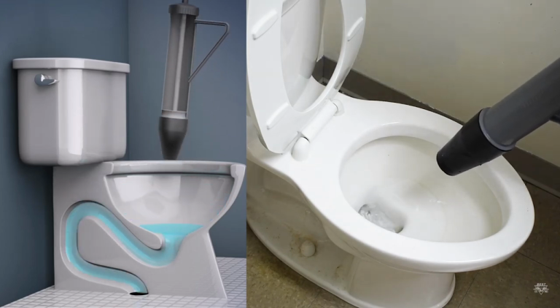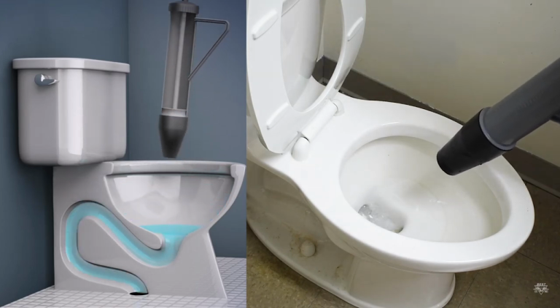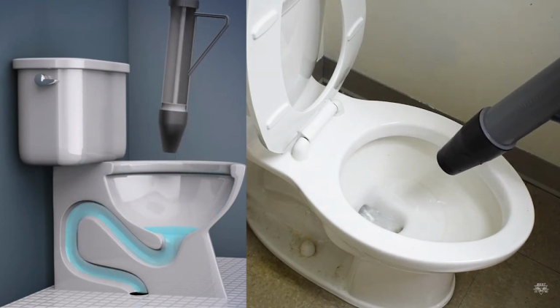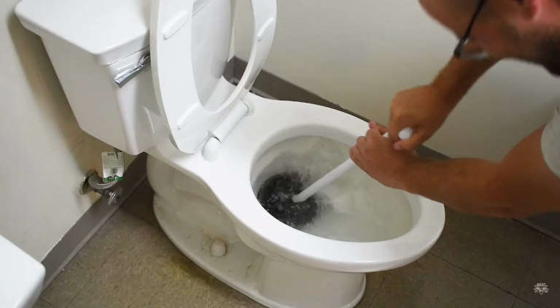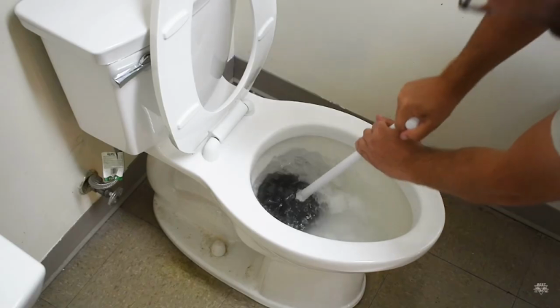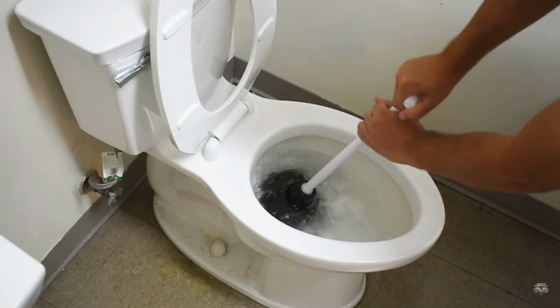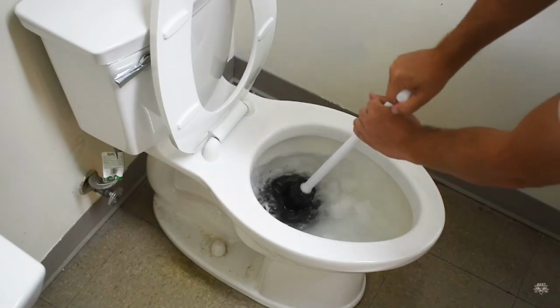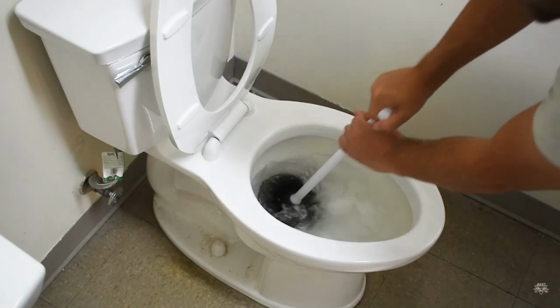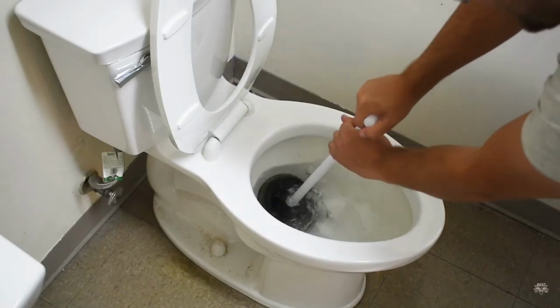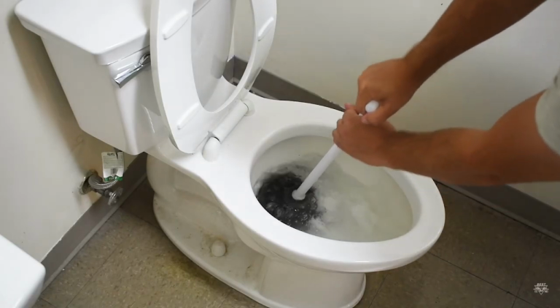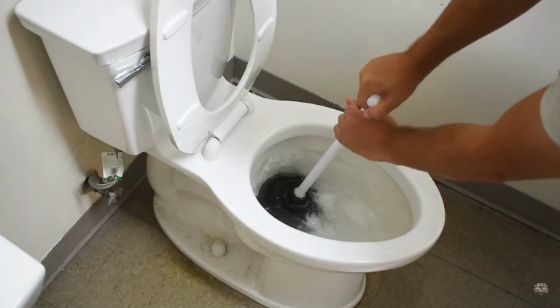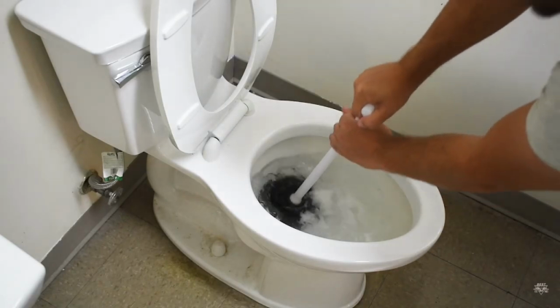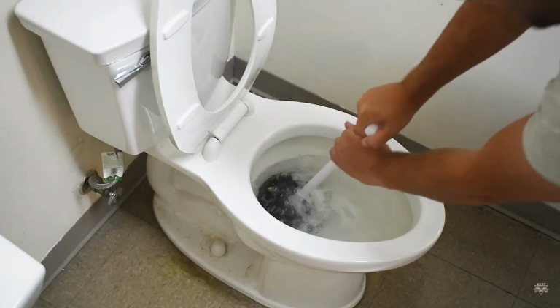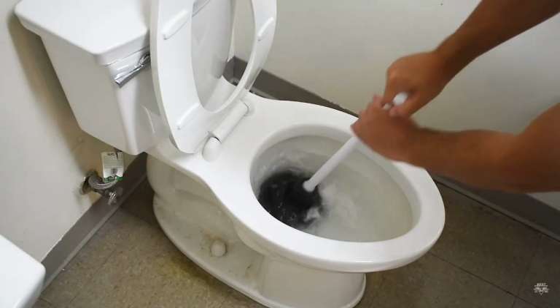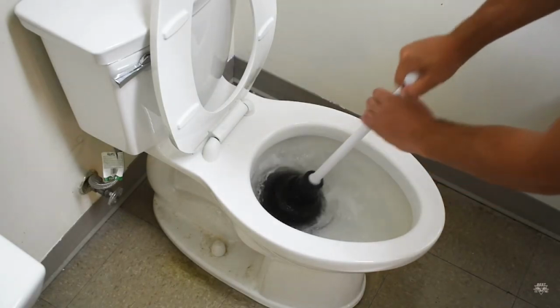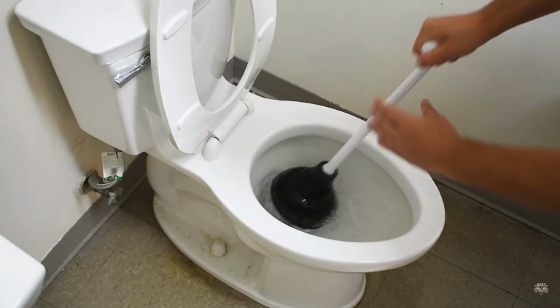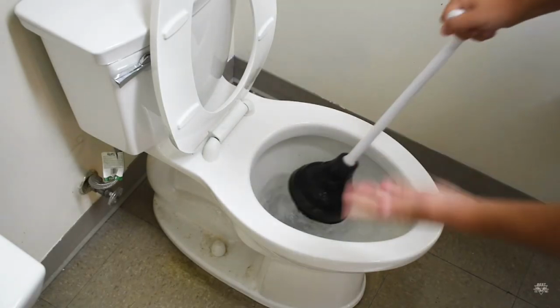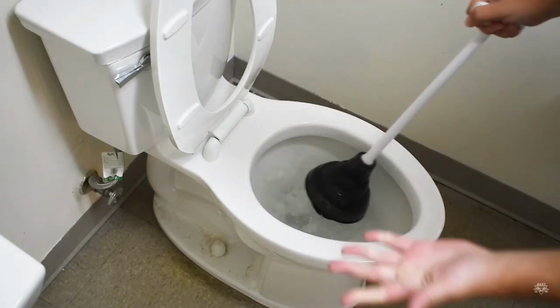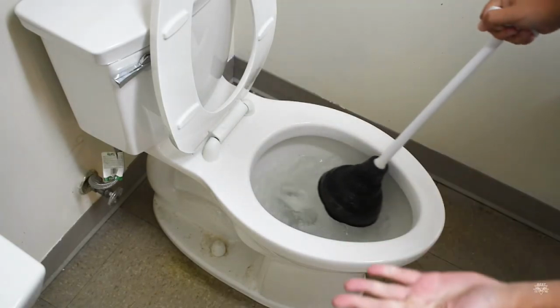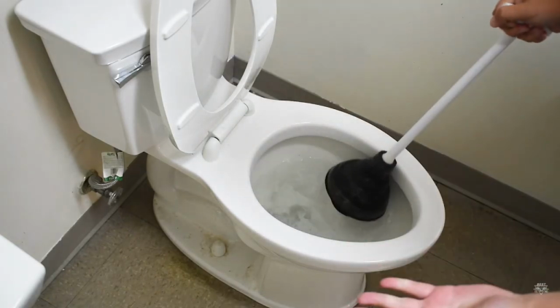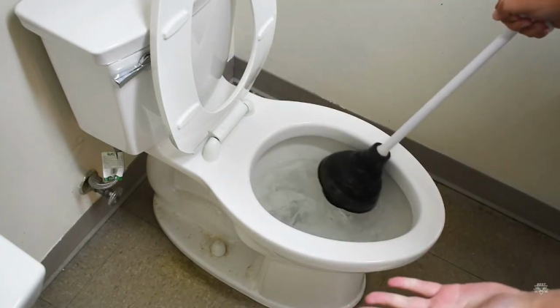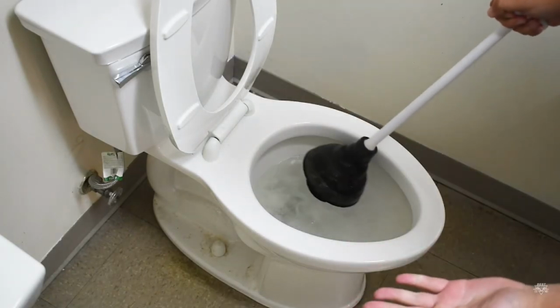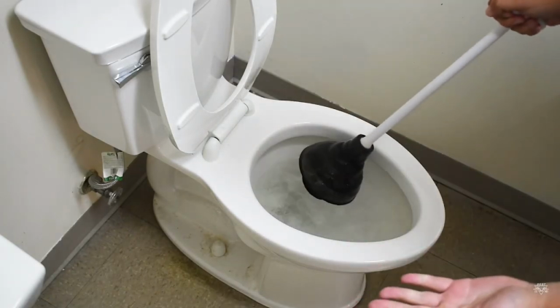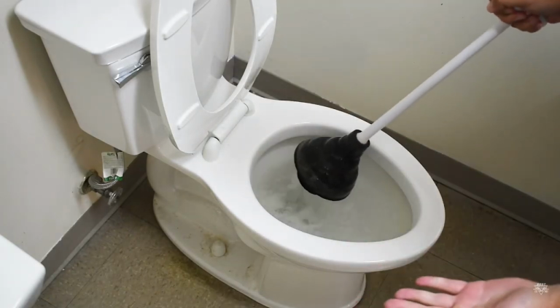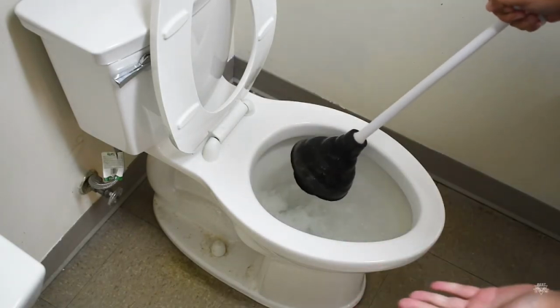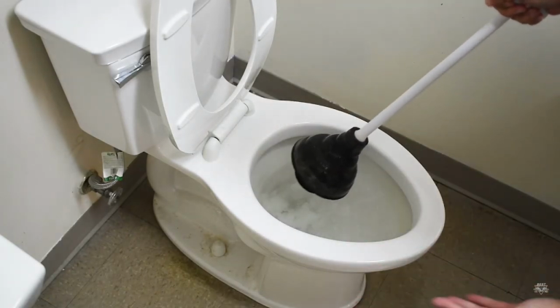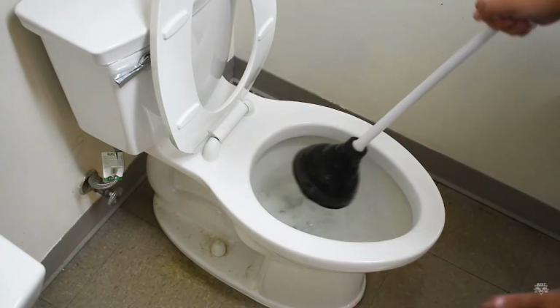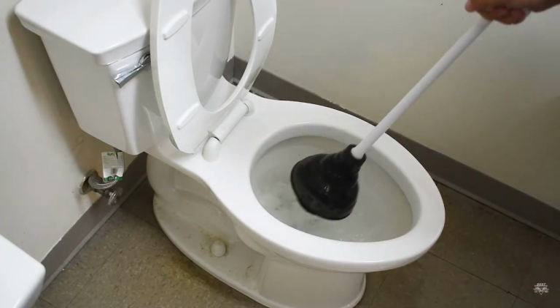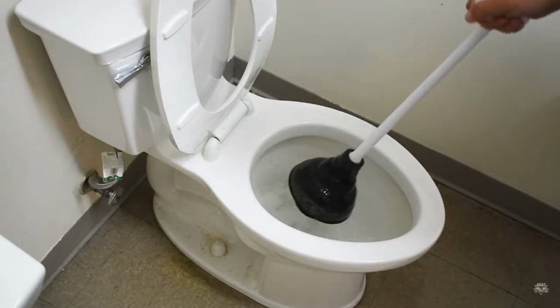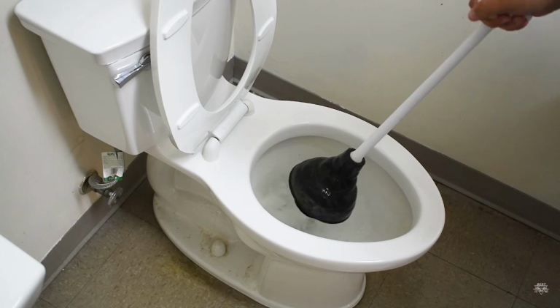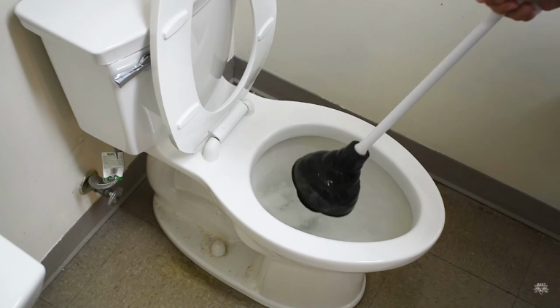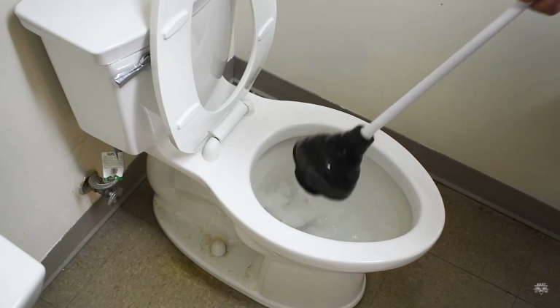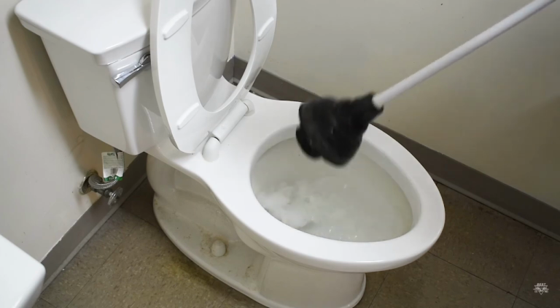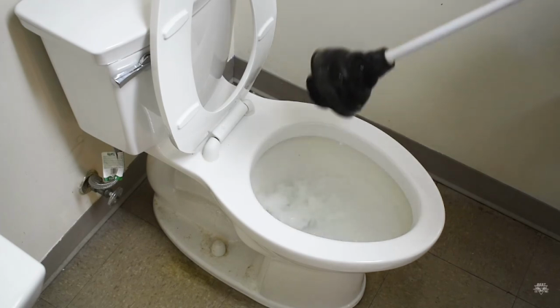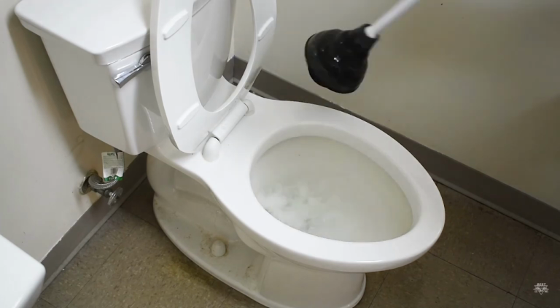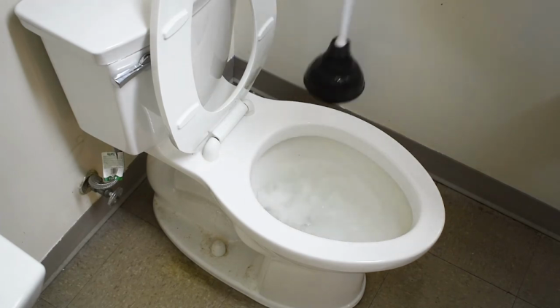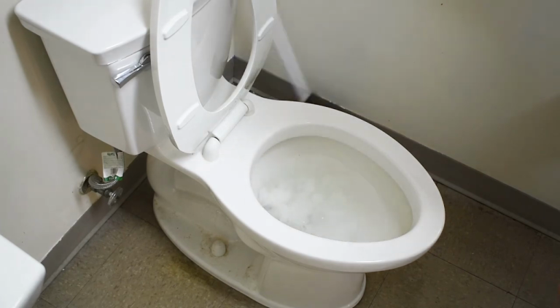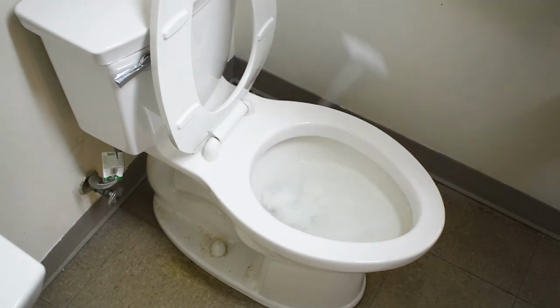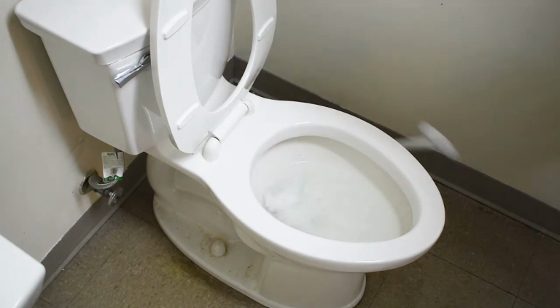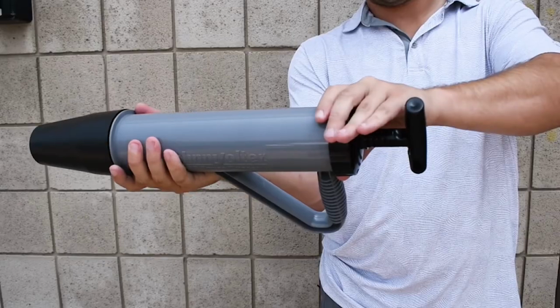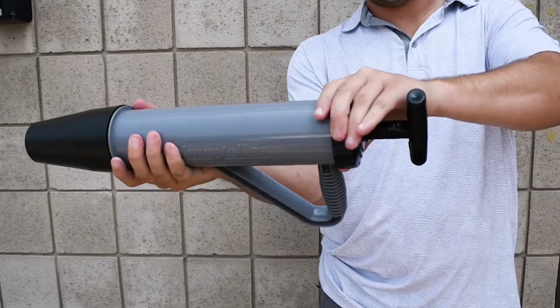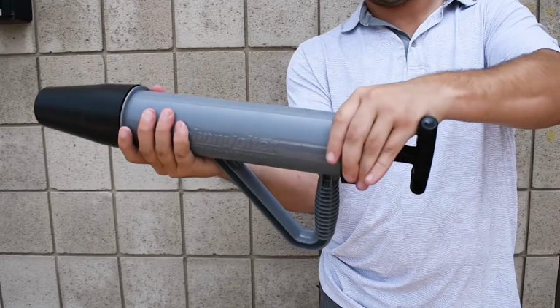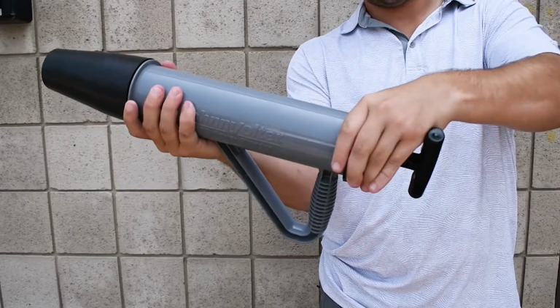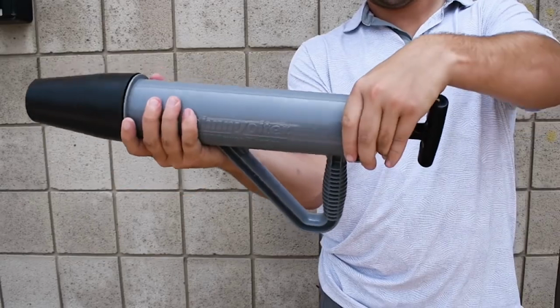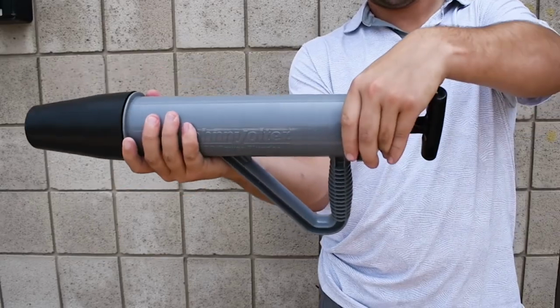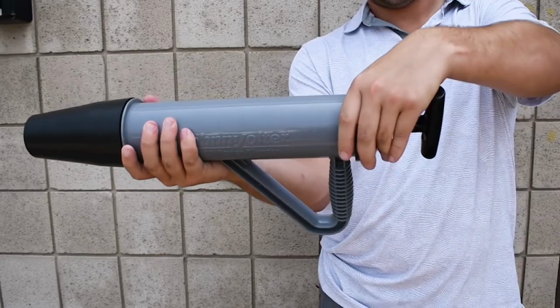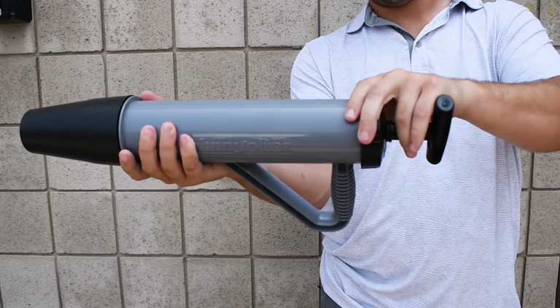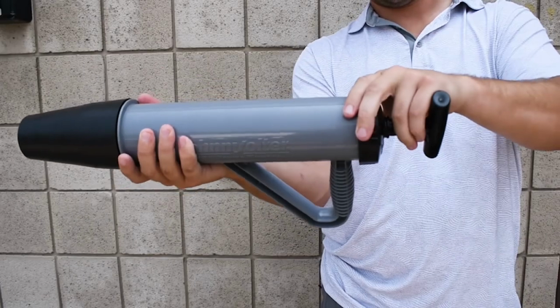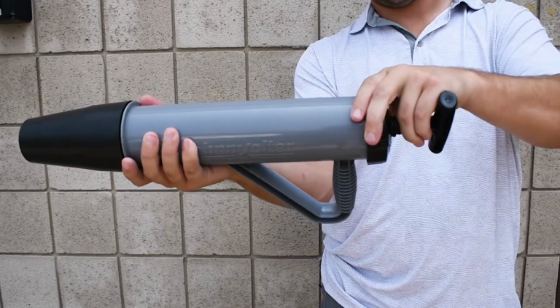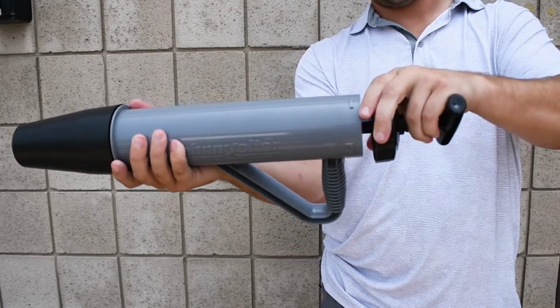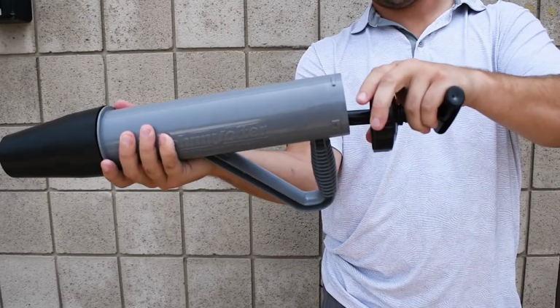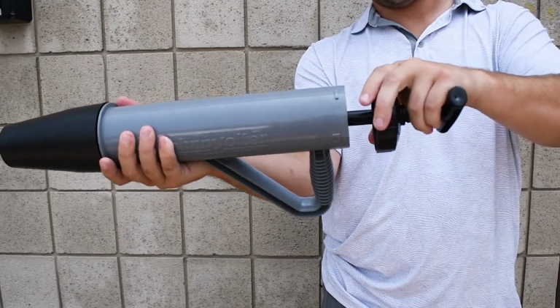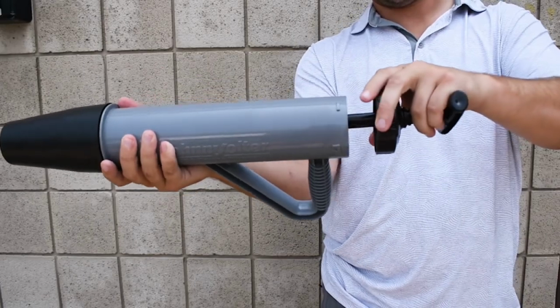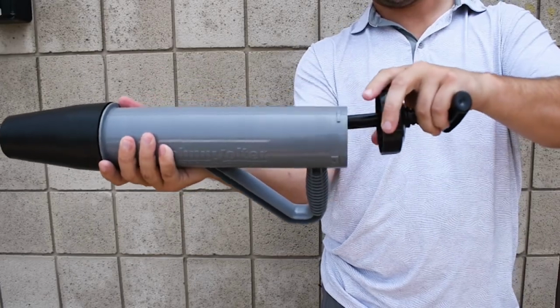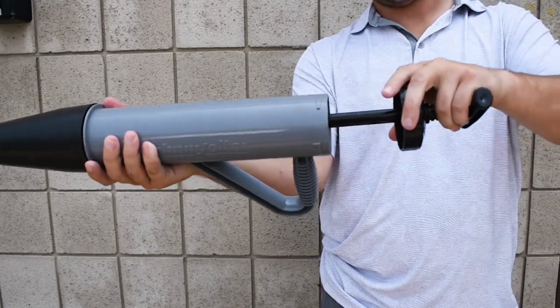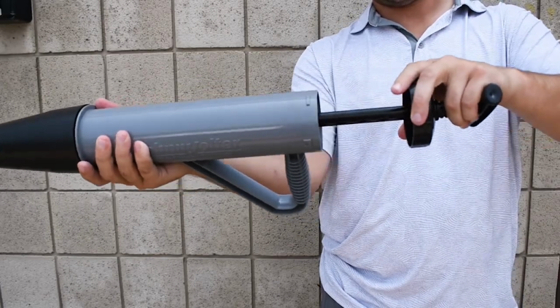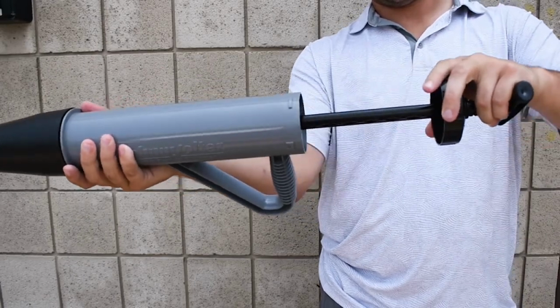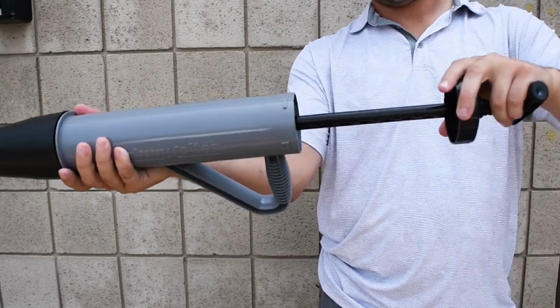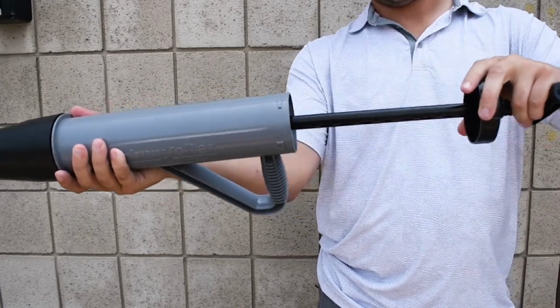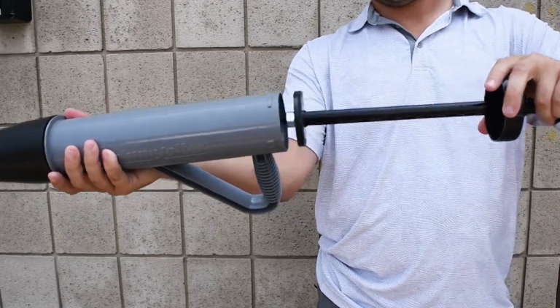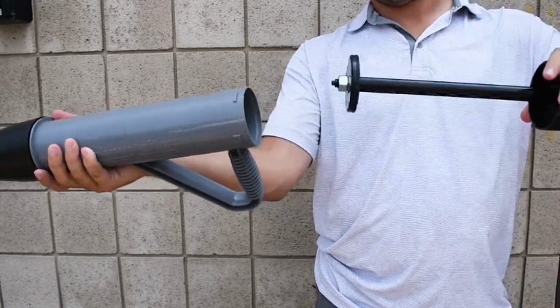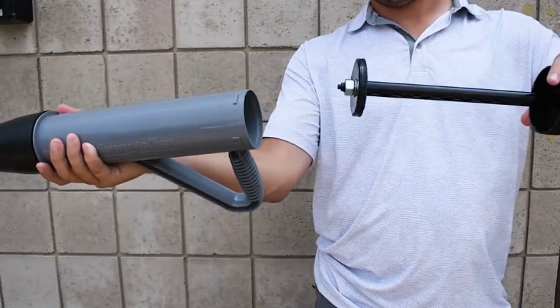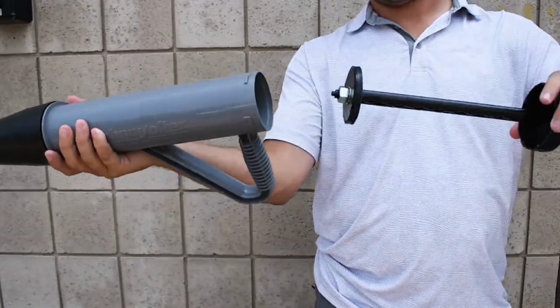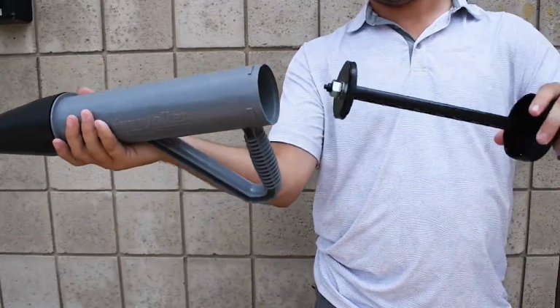The streamlined design reduces splashback for a mess-free solution, and the body disassembles for easy cleaning and maintenance to ensure years of use.